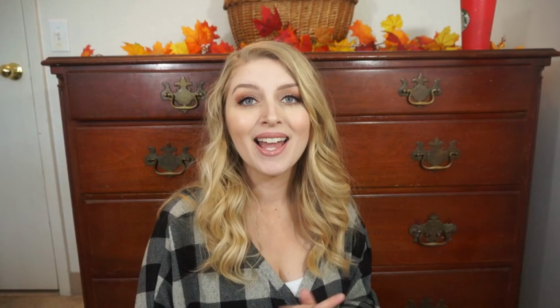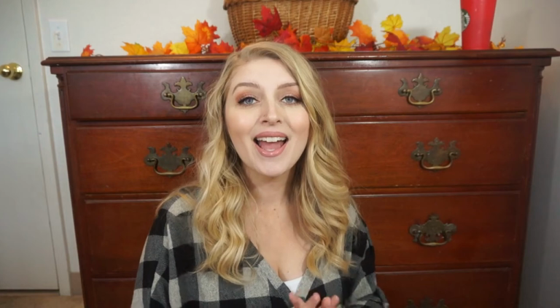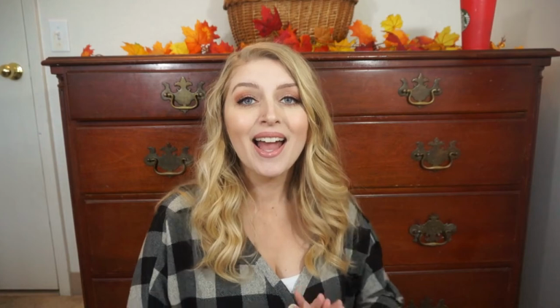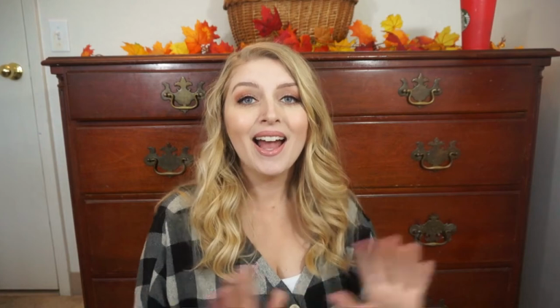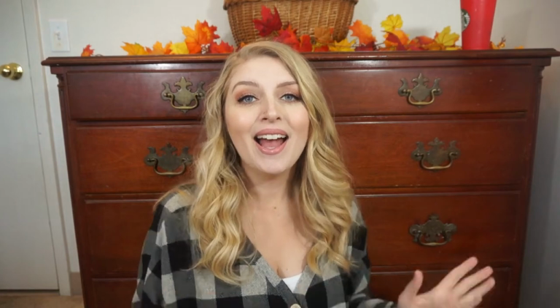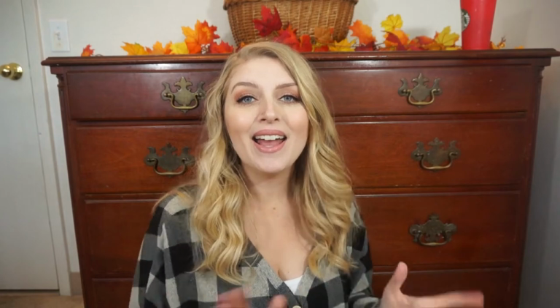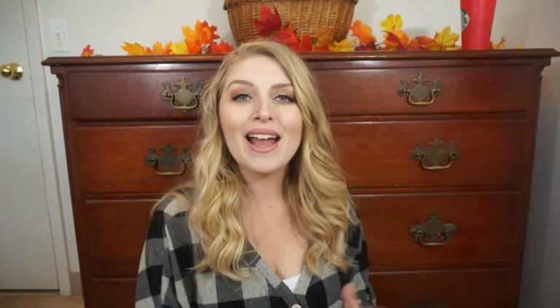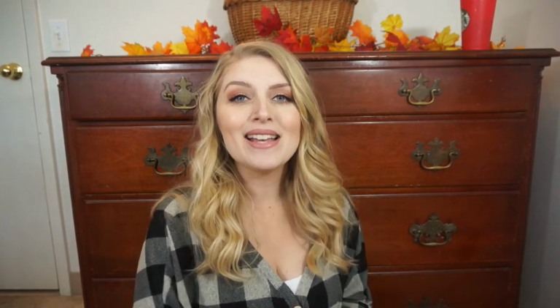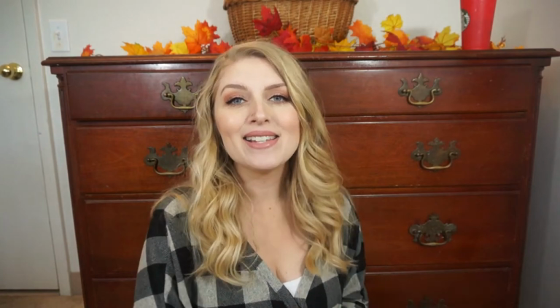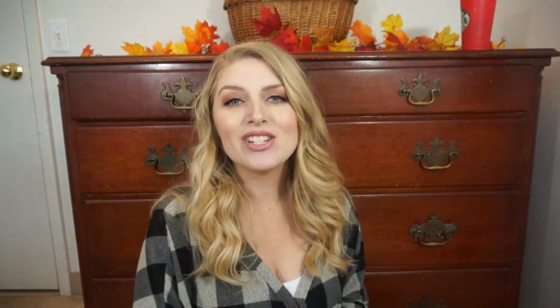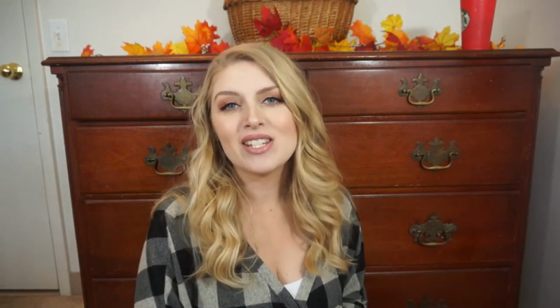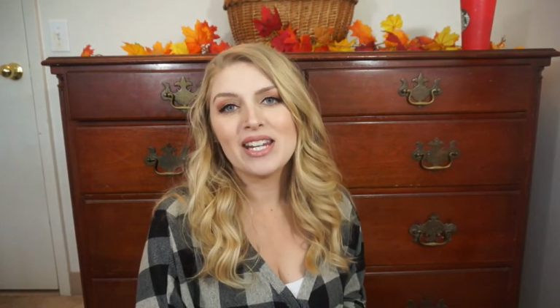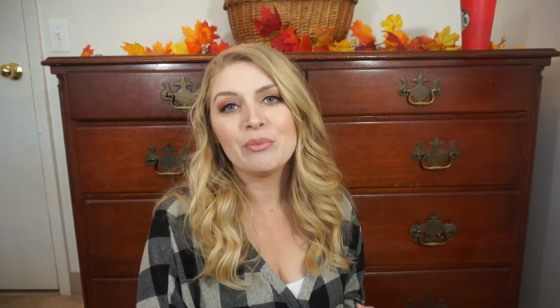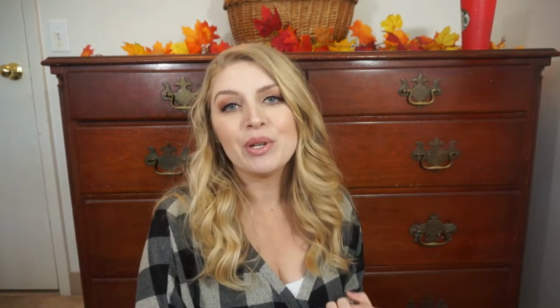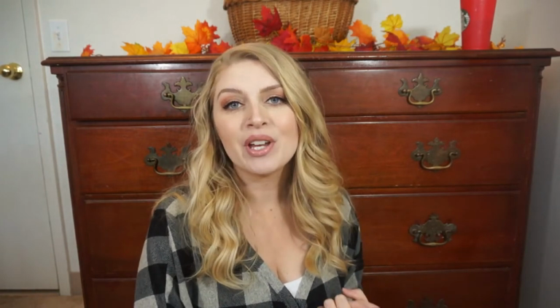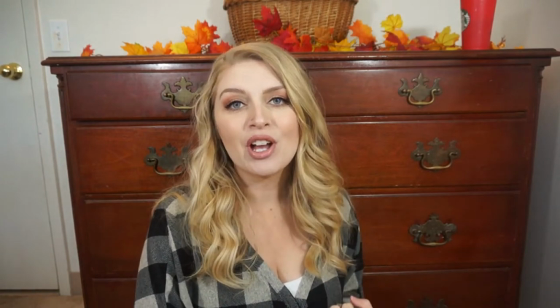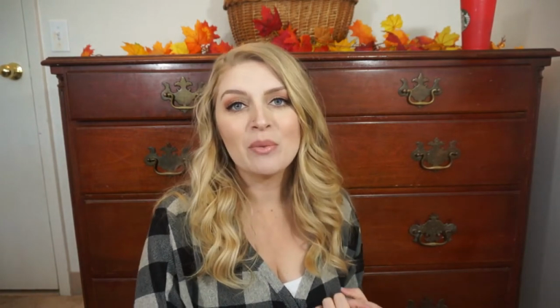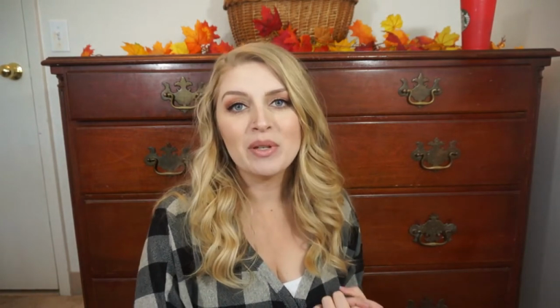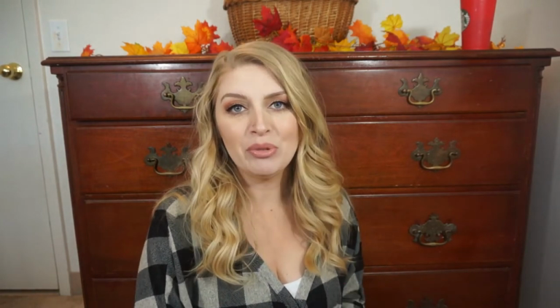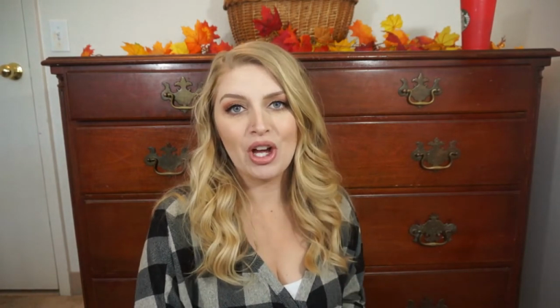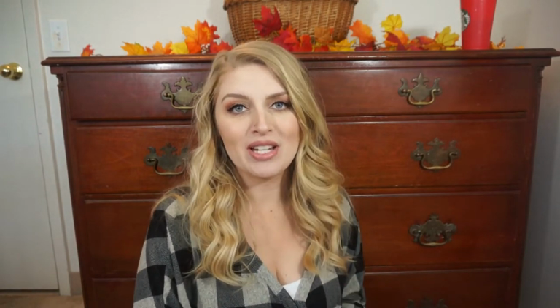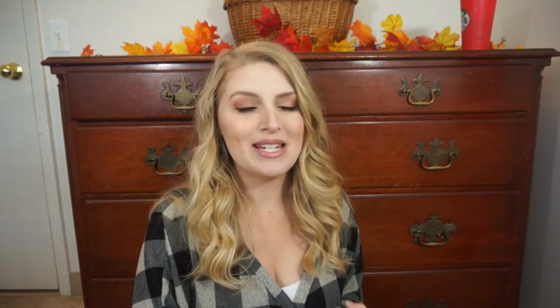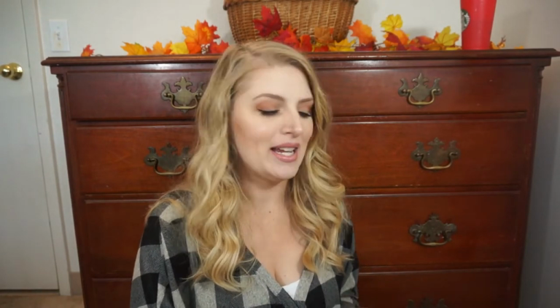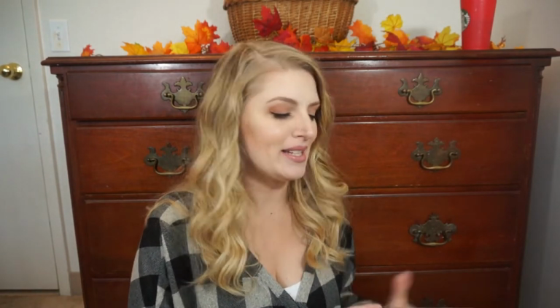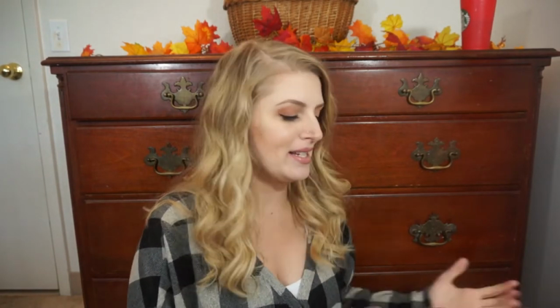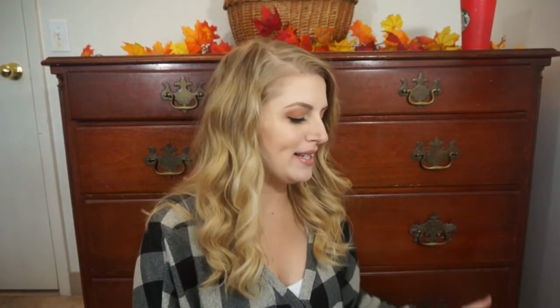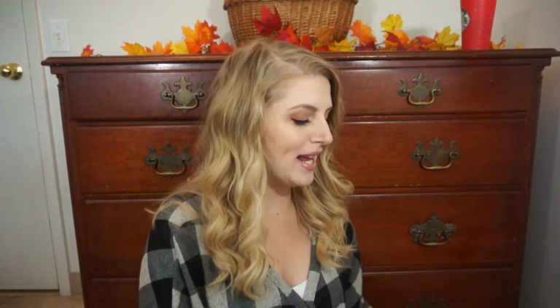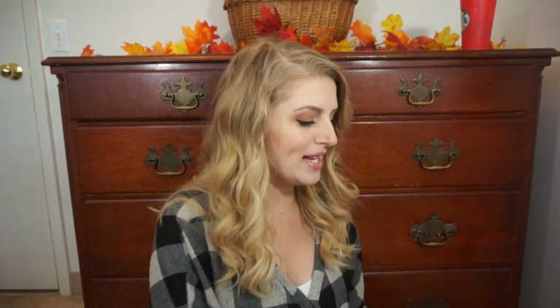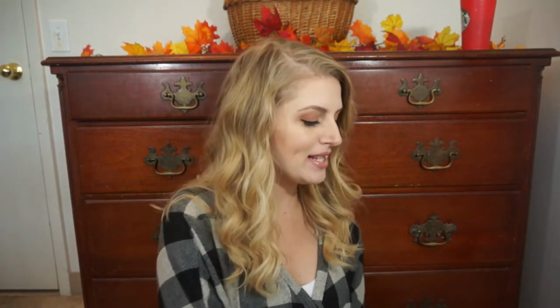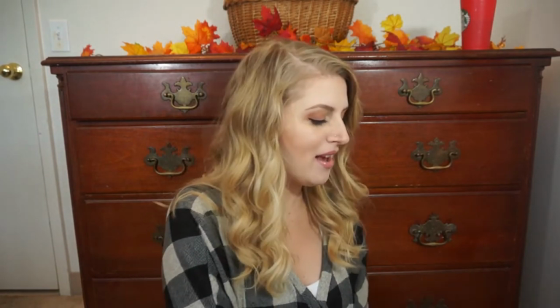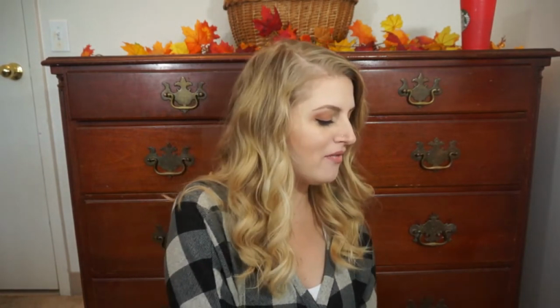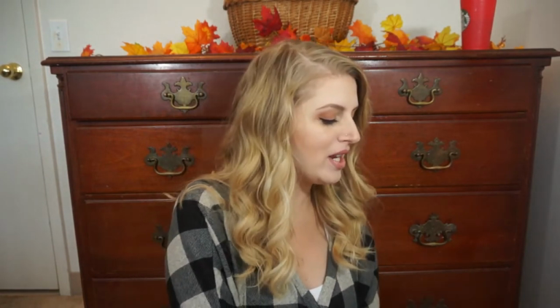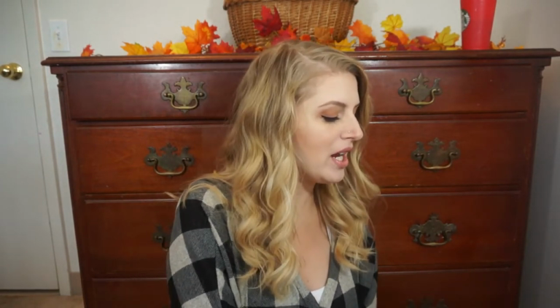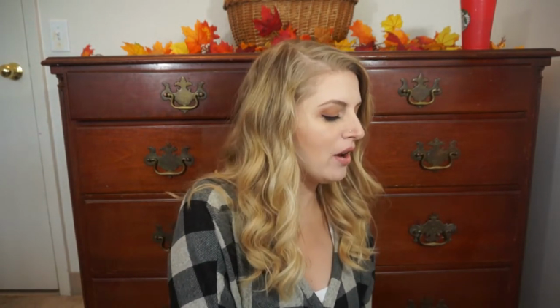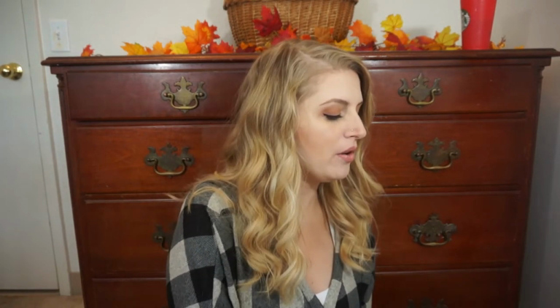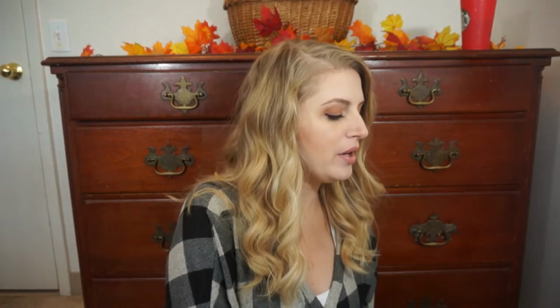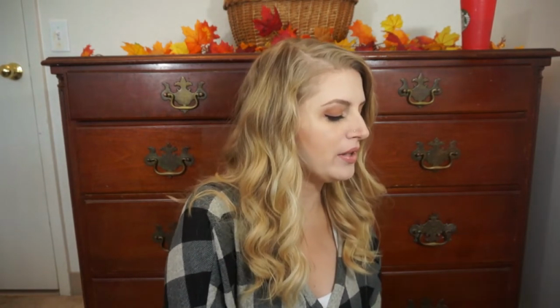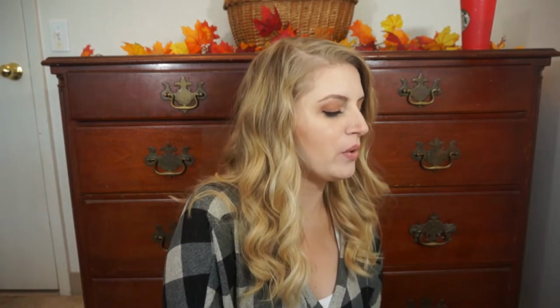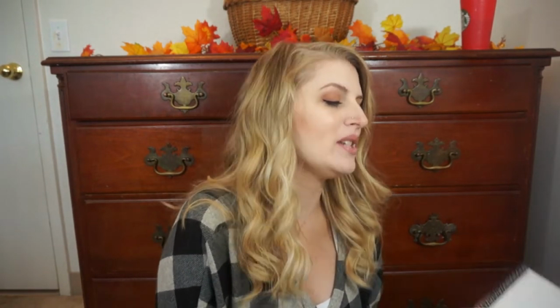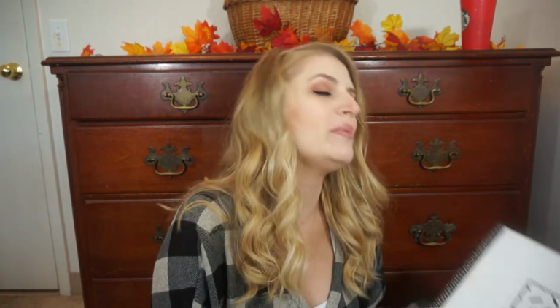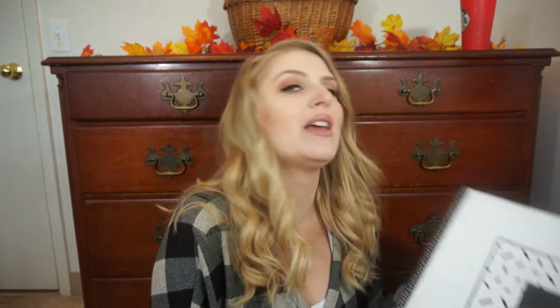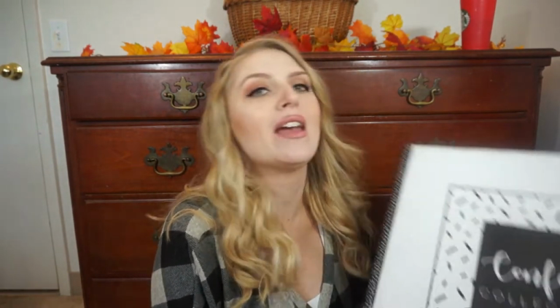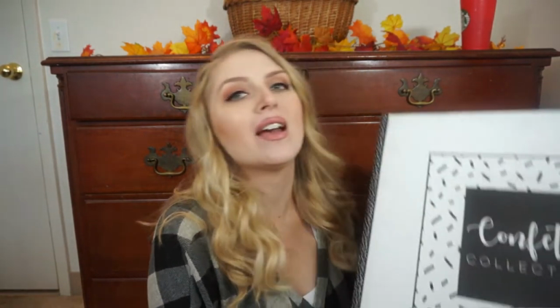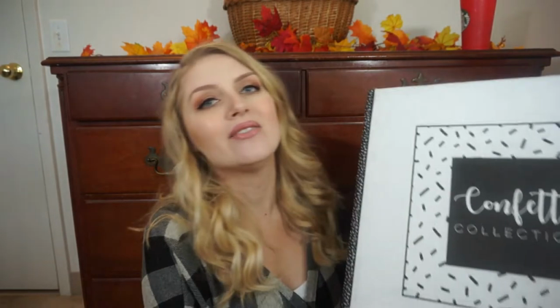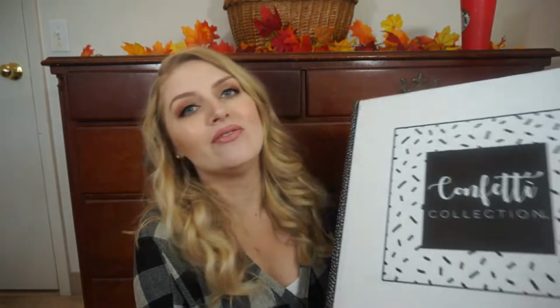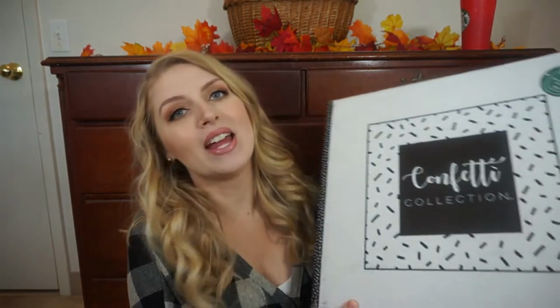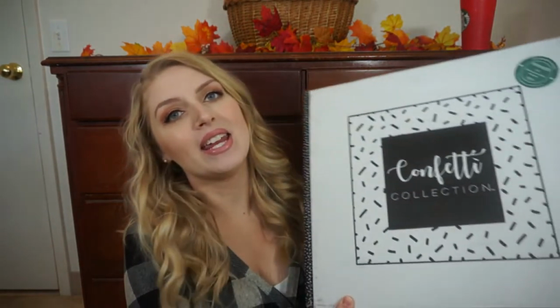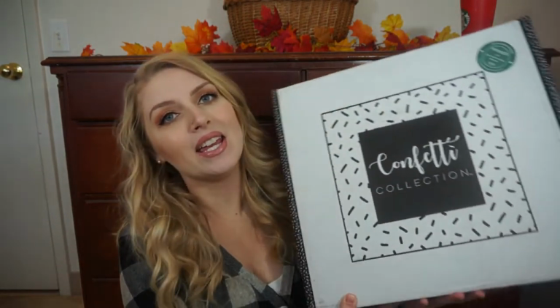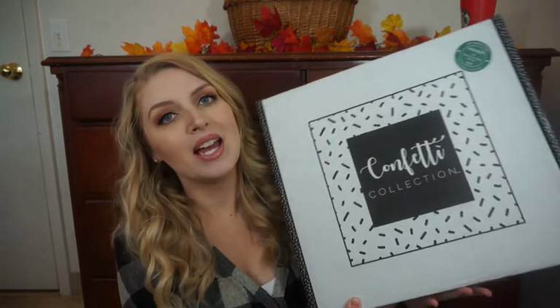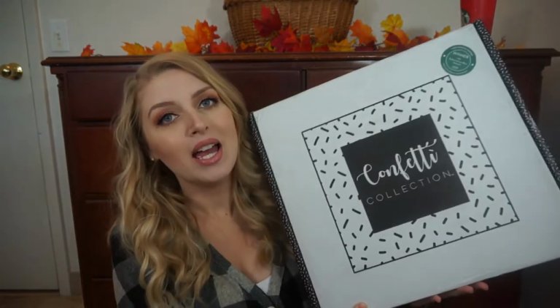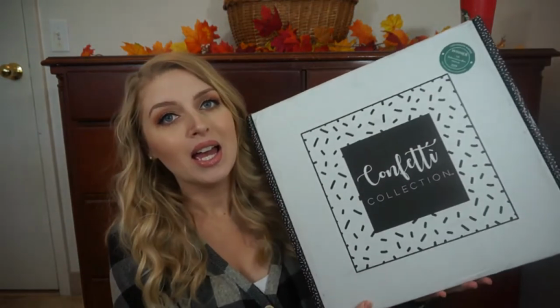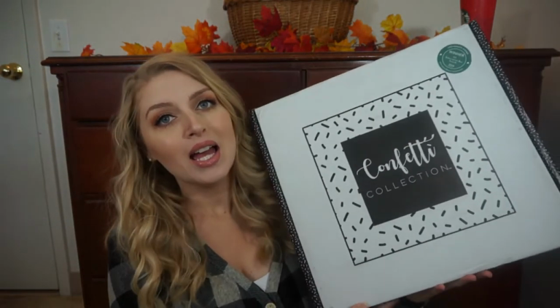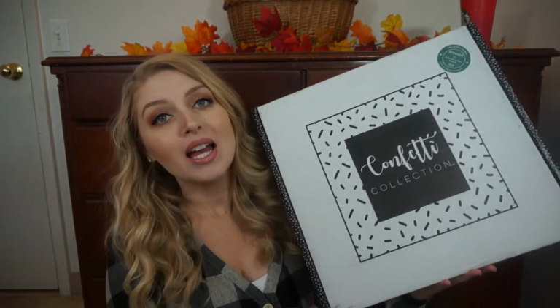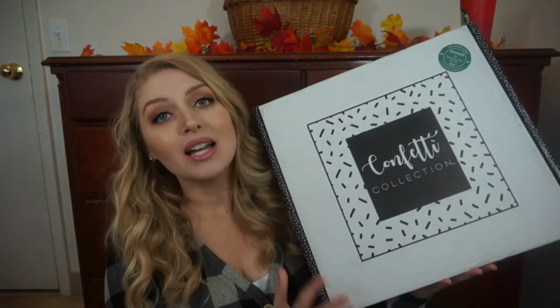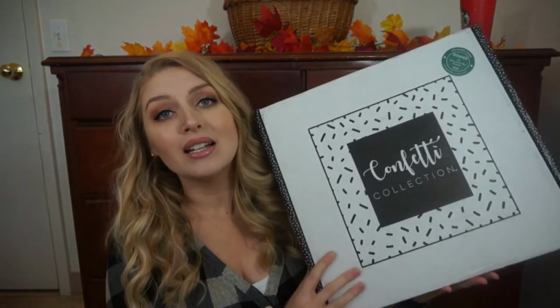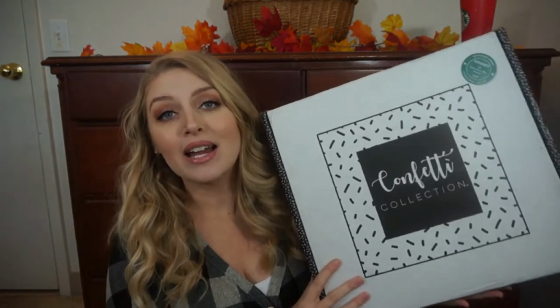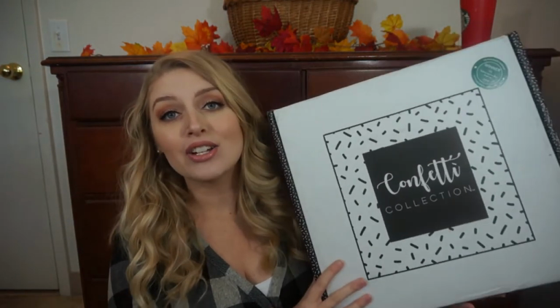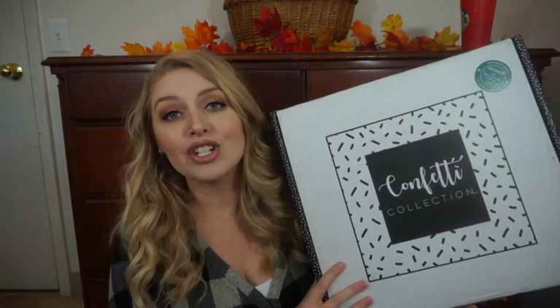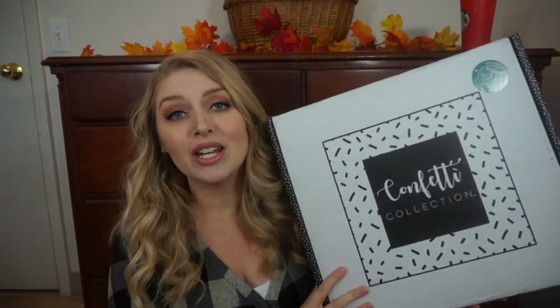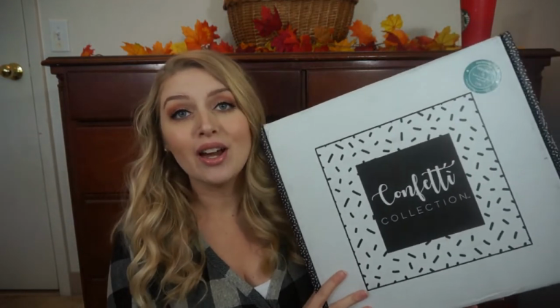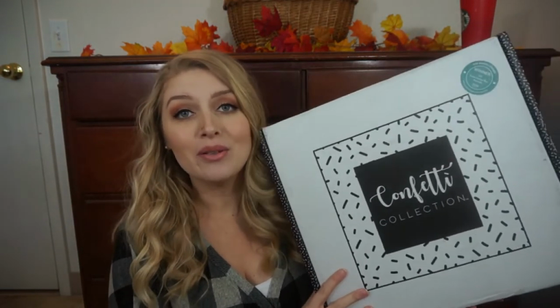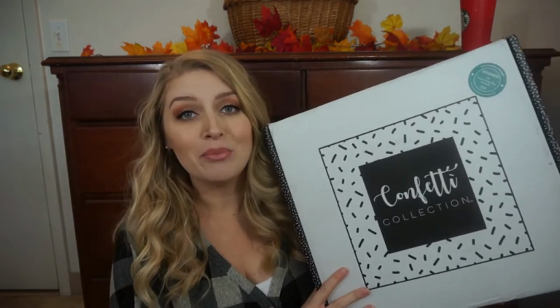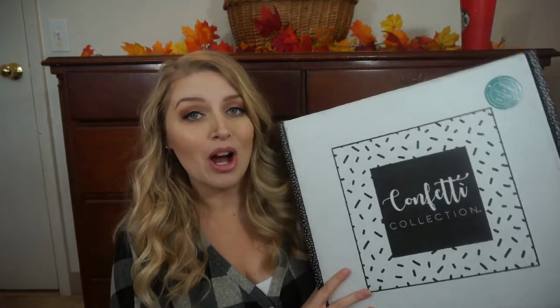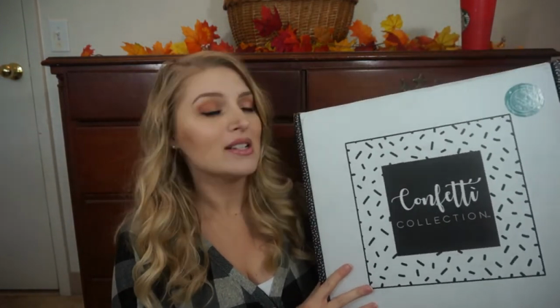Hi guys, it's Justine, but you can call me Blondie, and today's video is going to be a confetti collection unboxing.